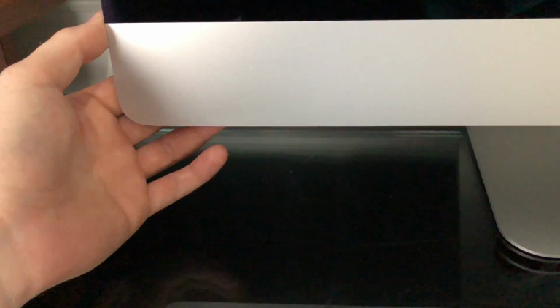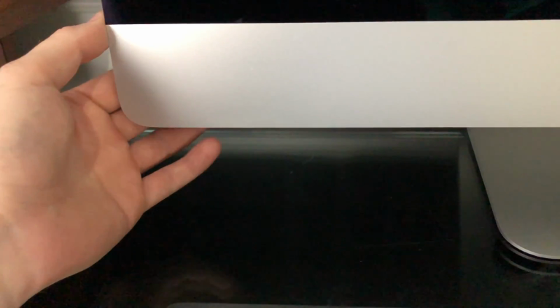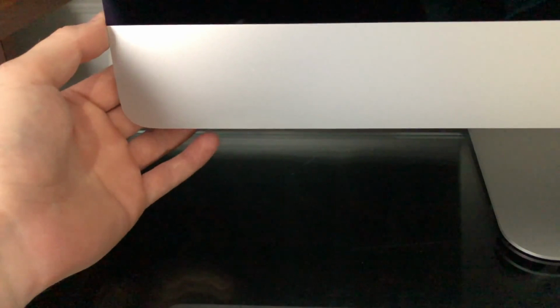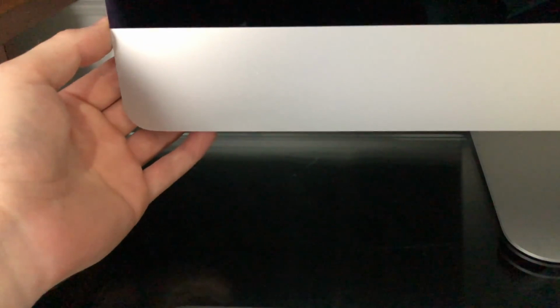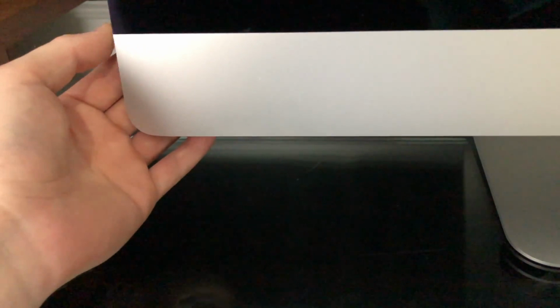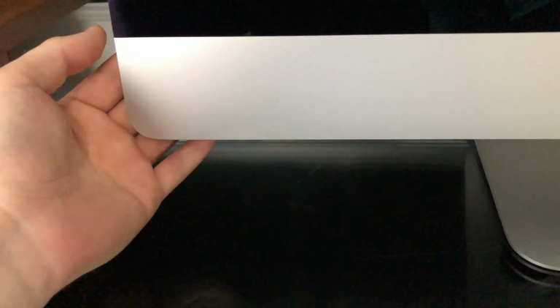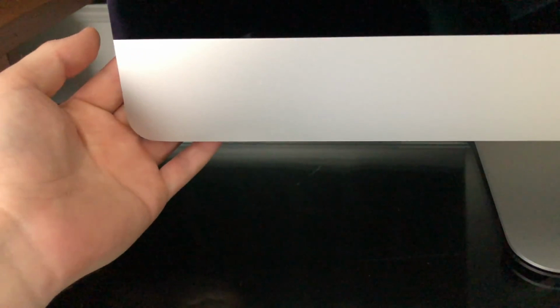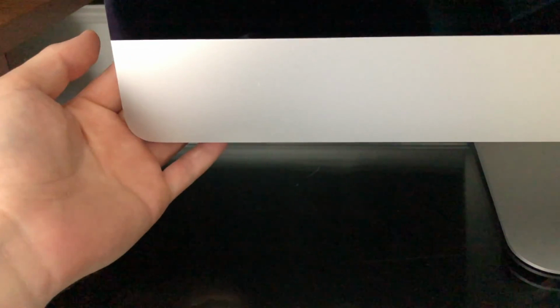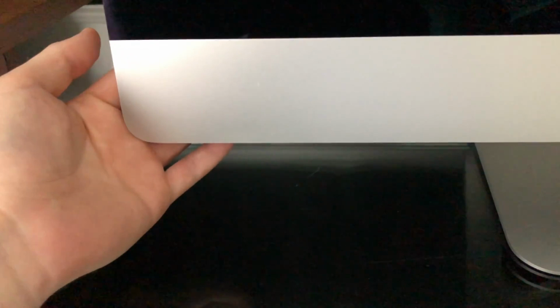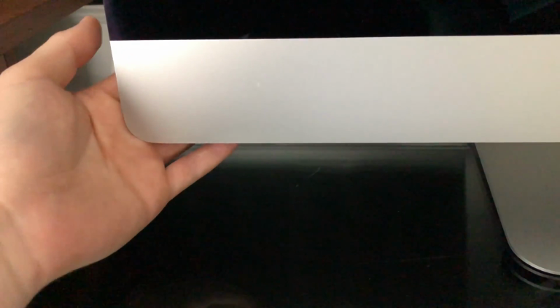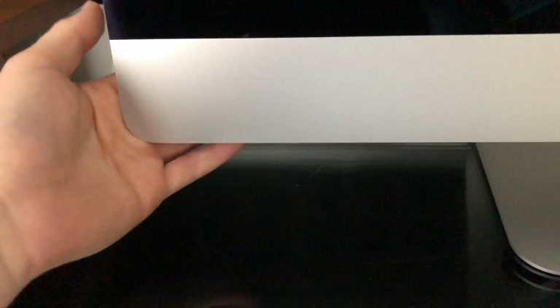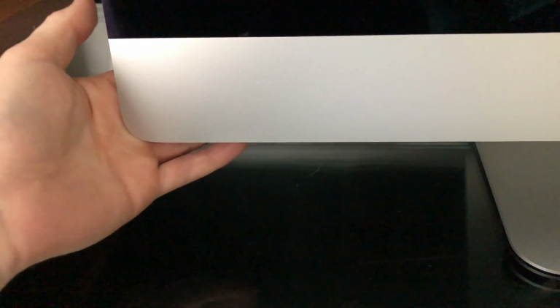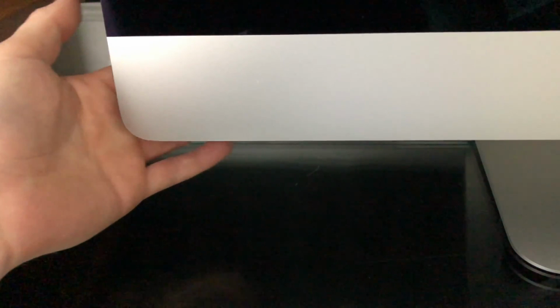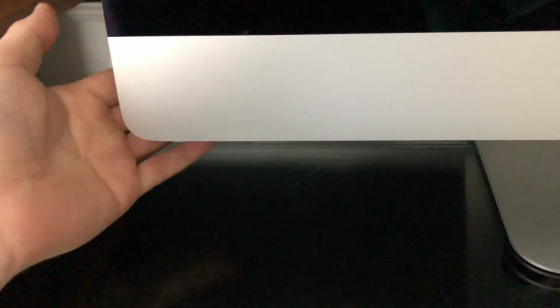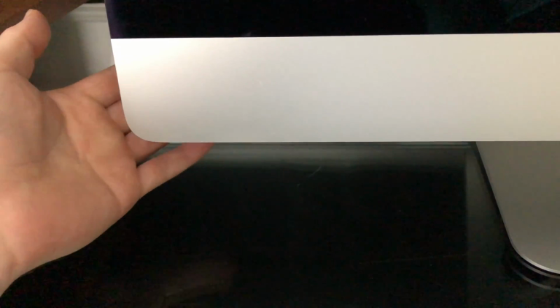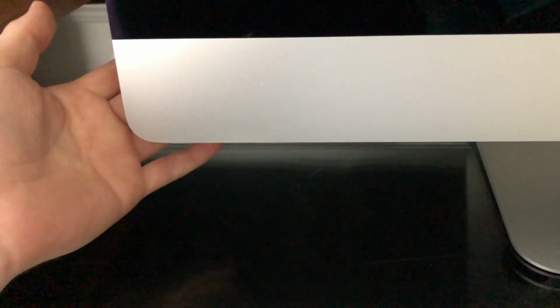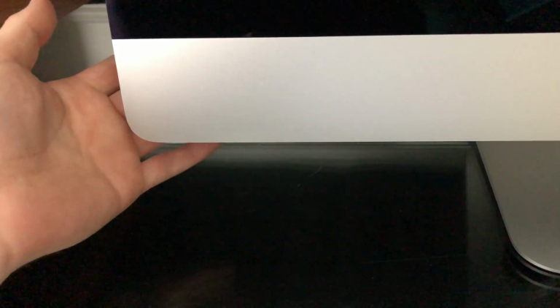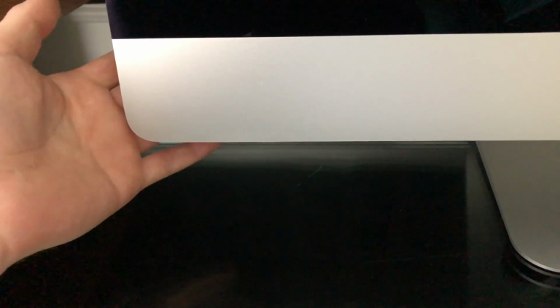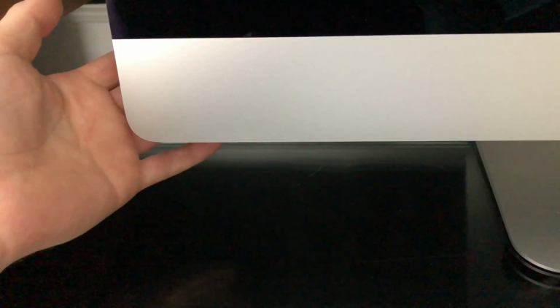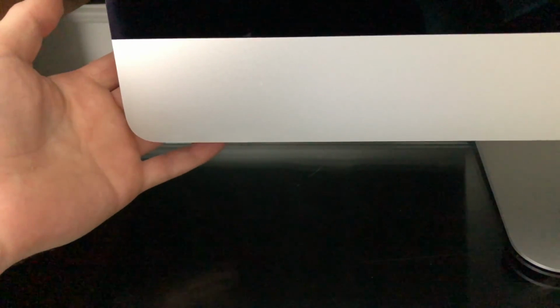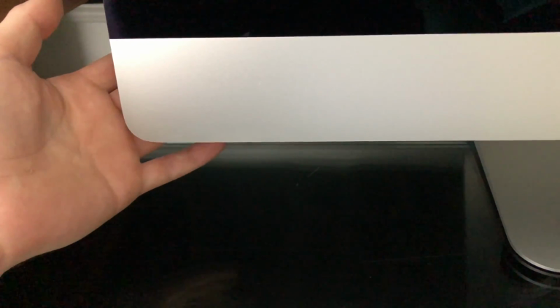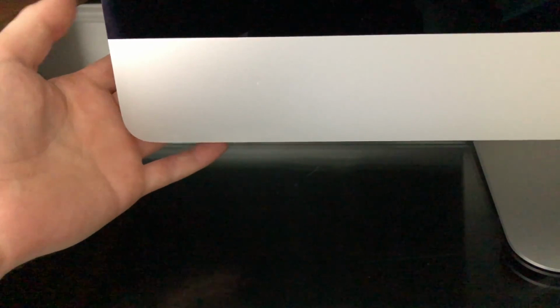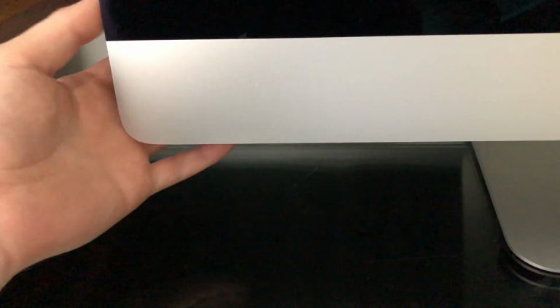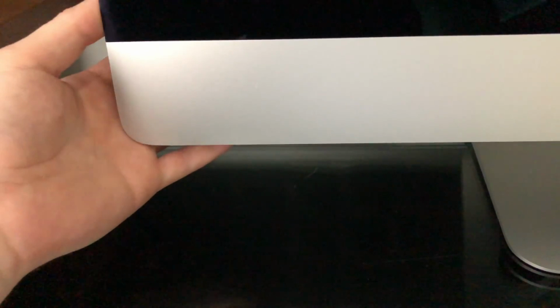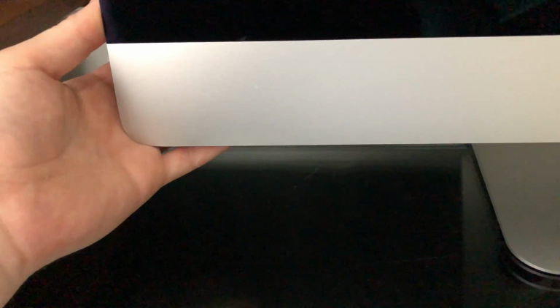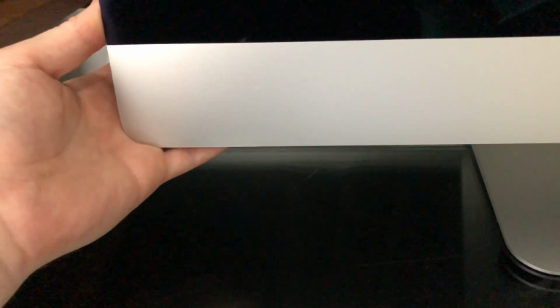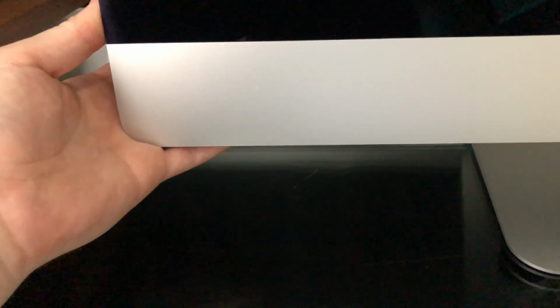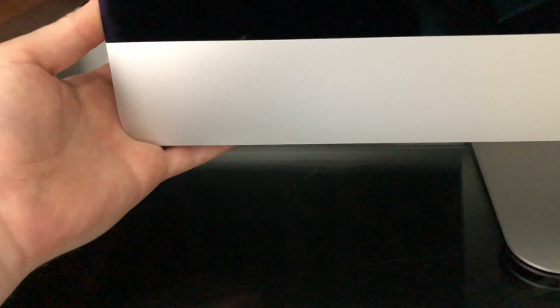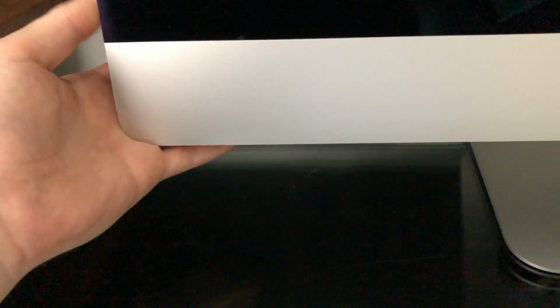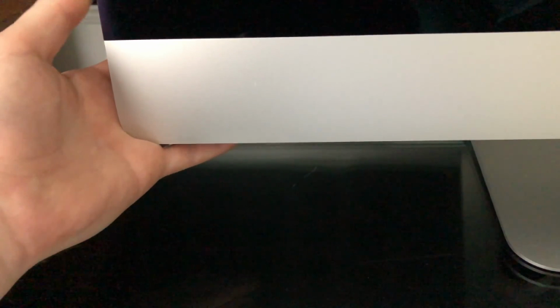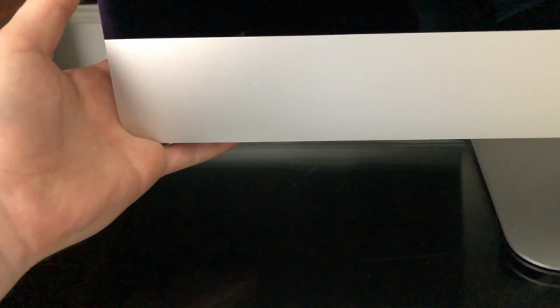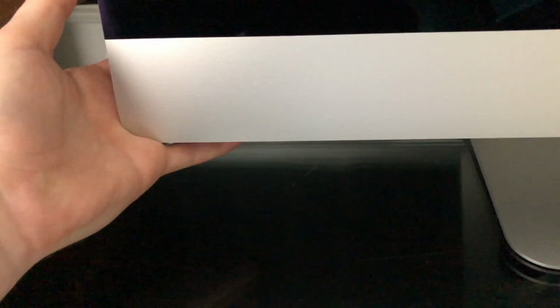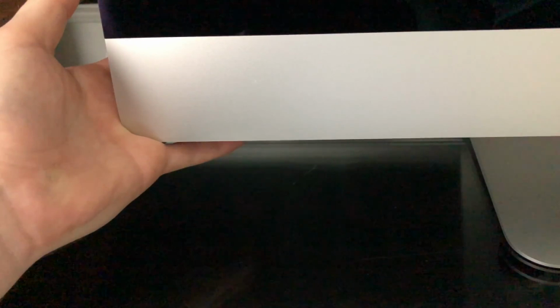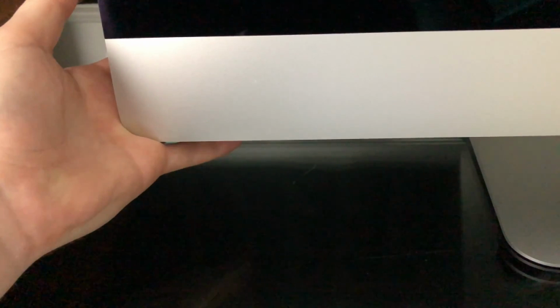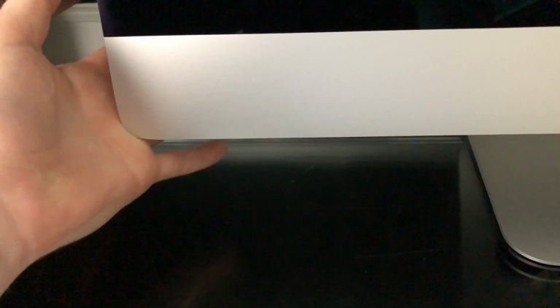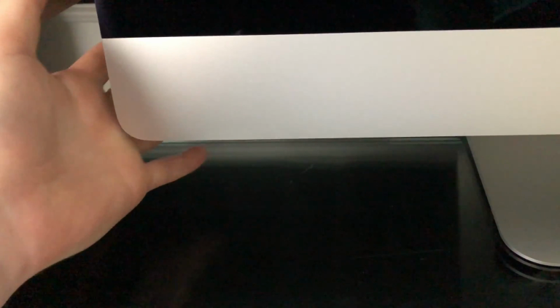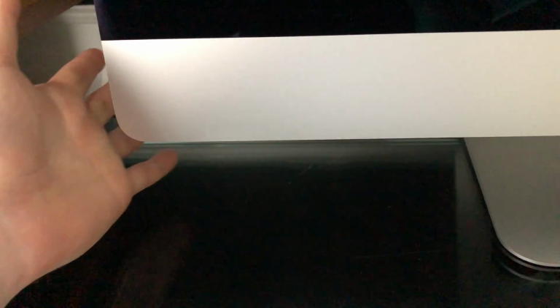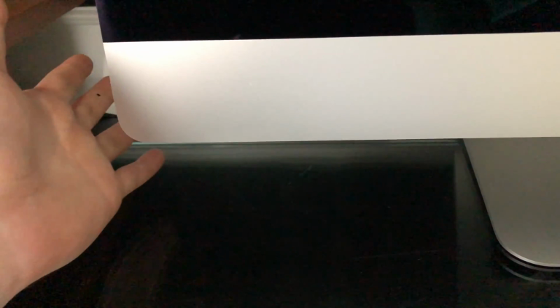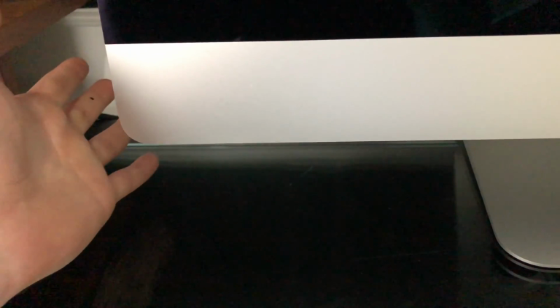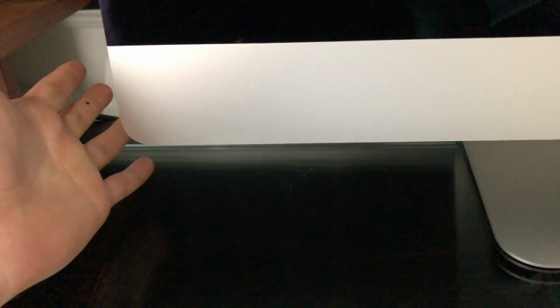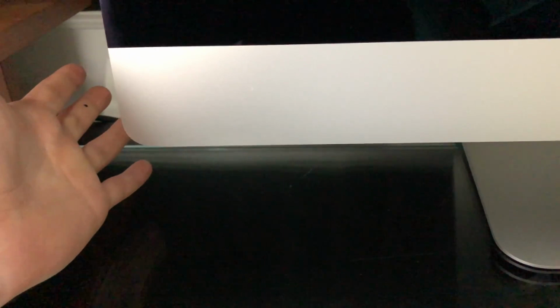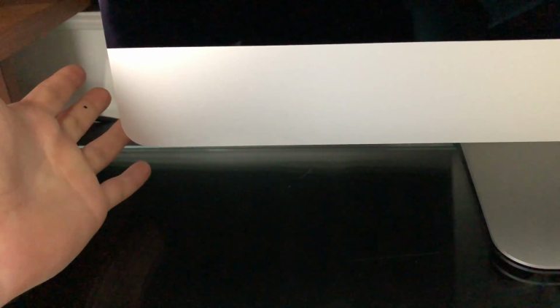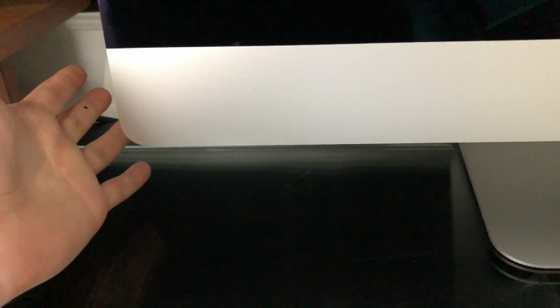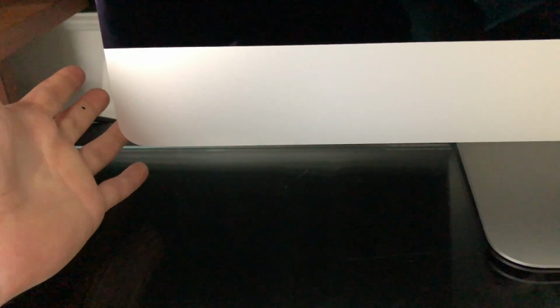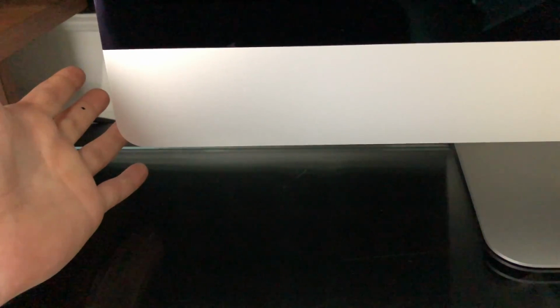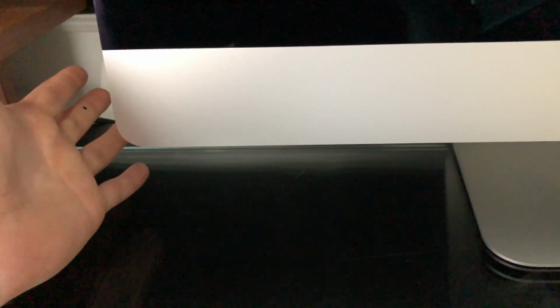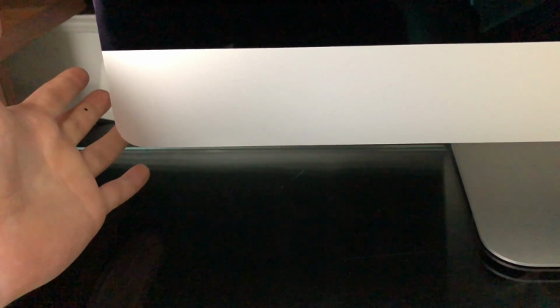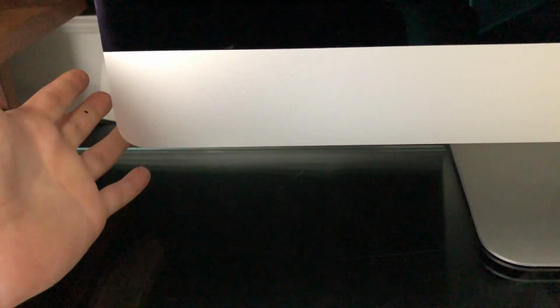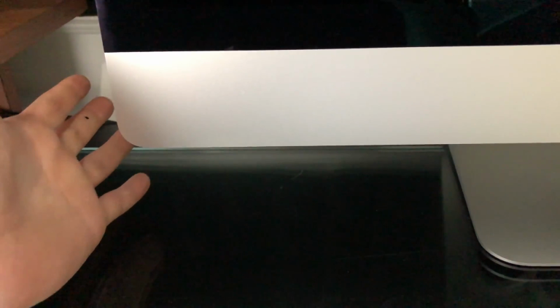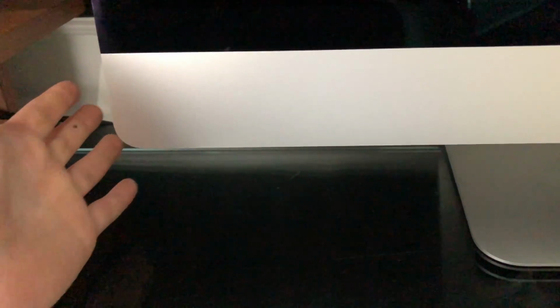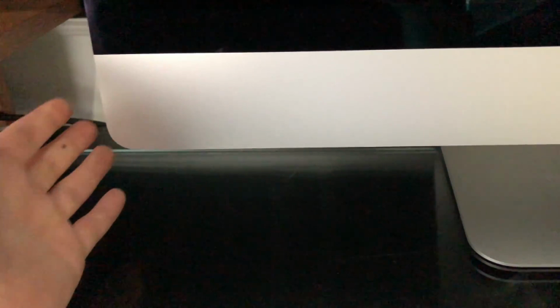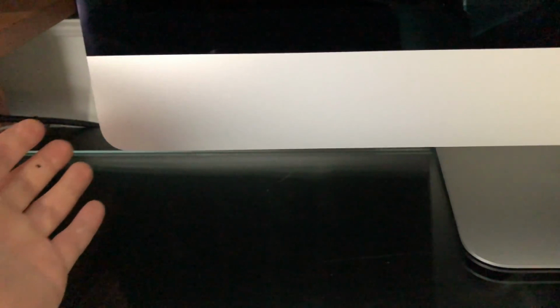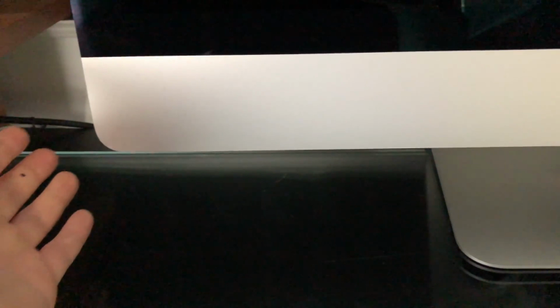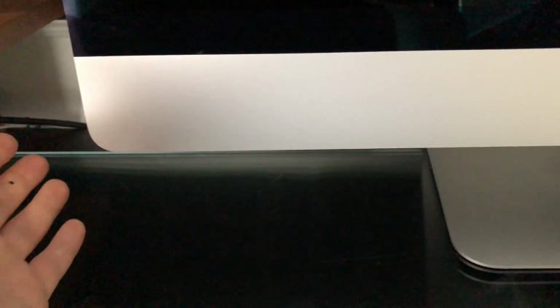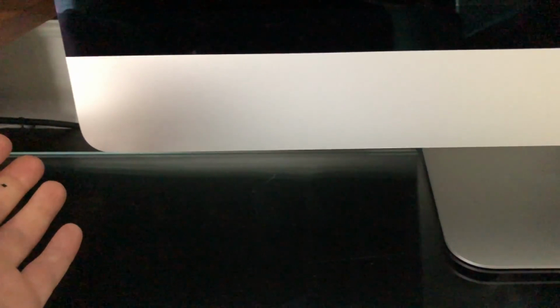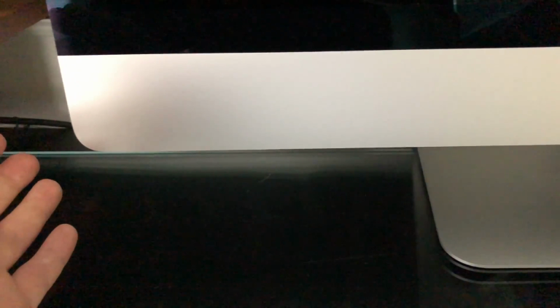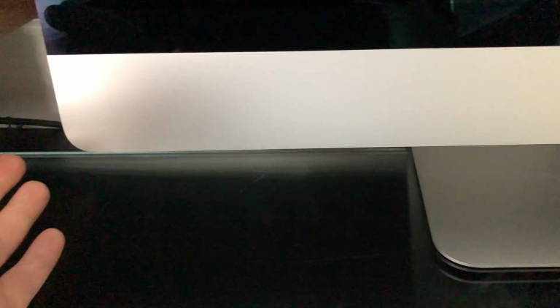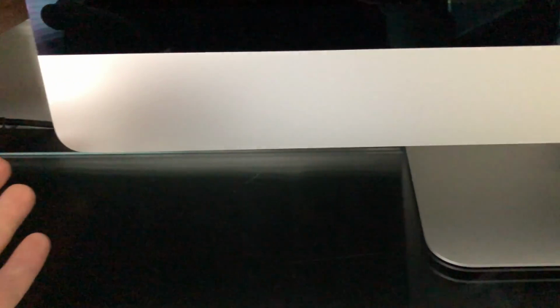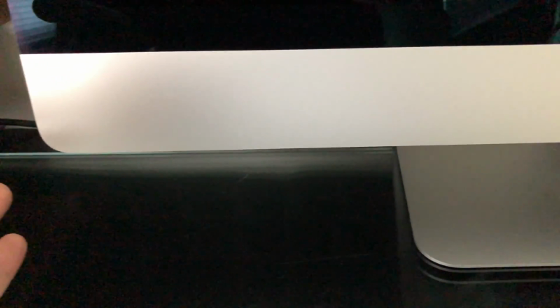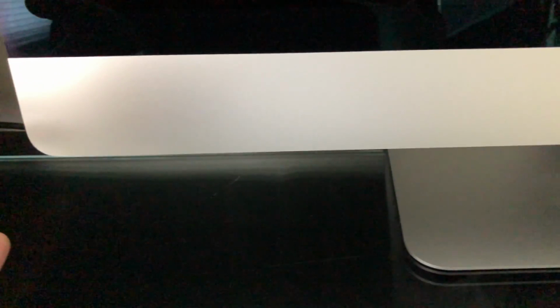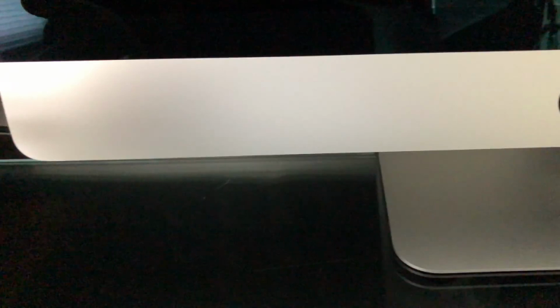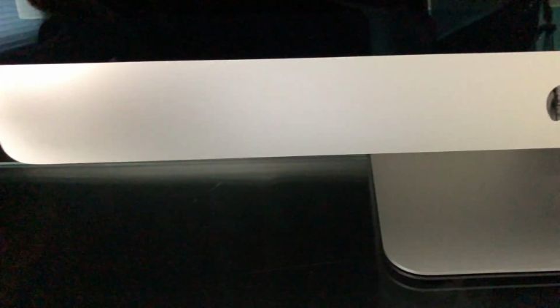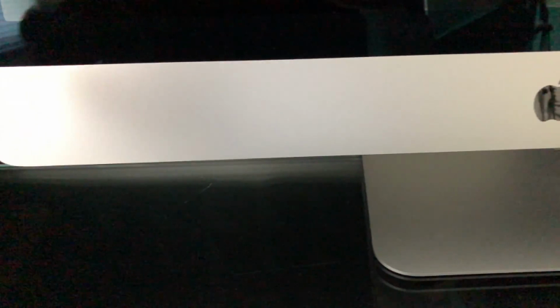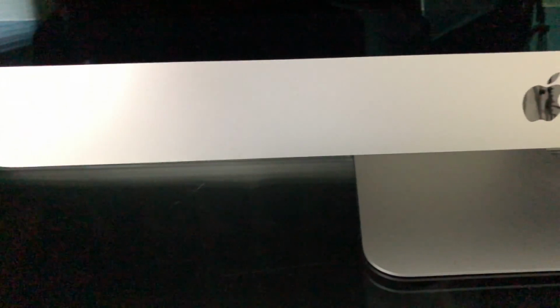If you have an iMac, the power button would be on the back. Just press that and you're done.